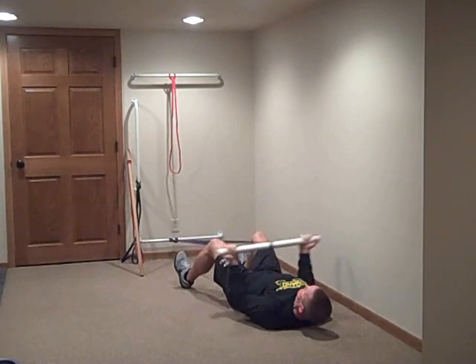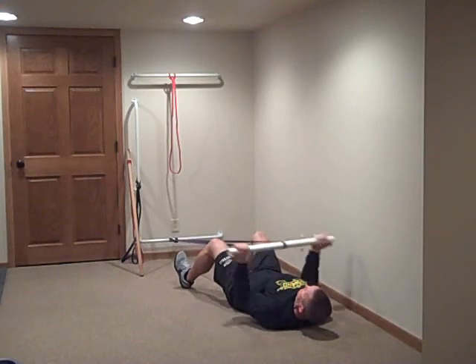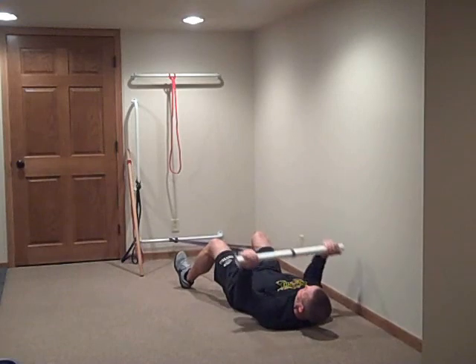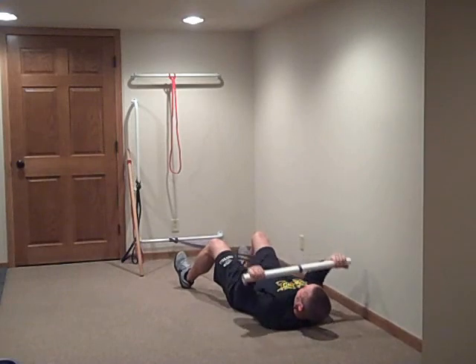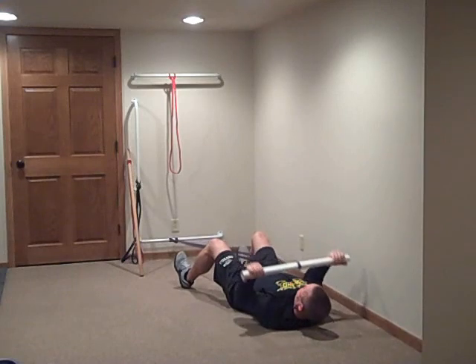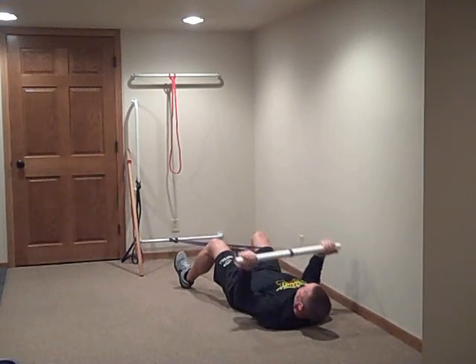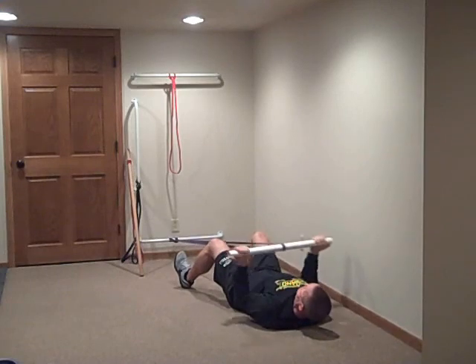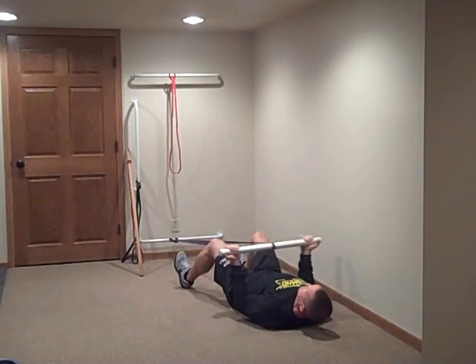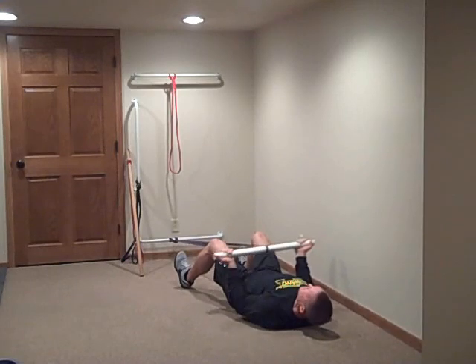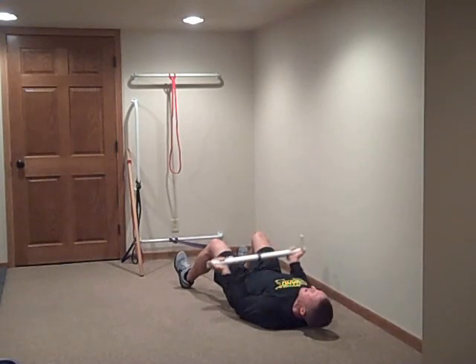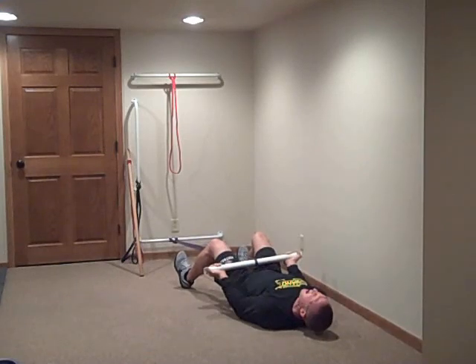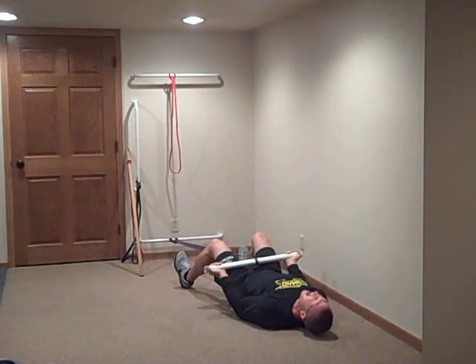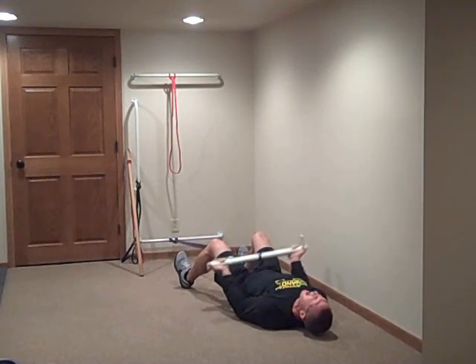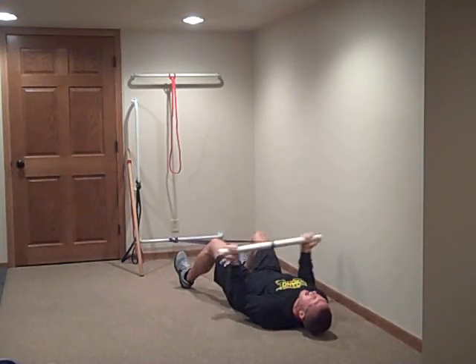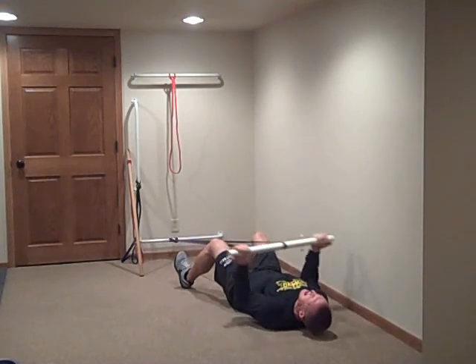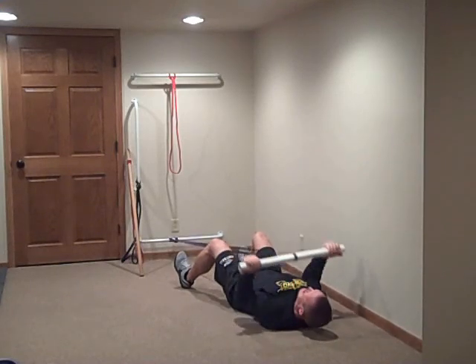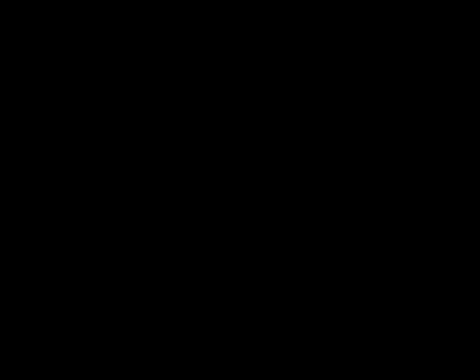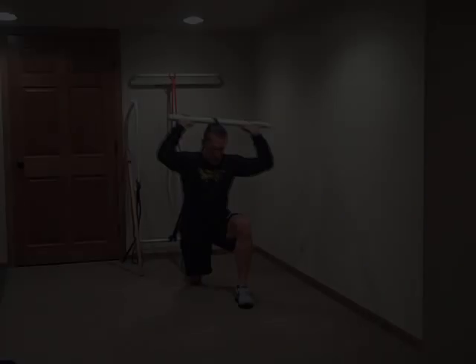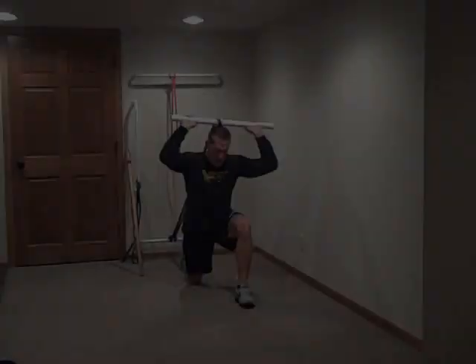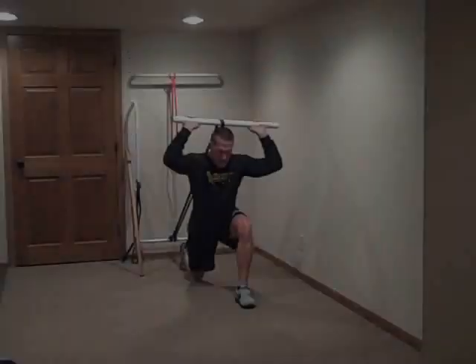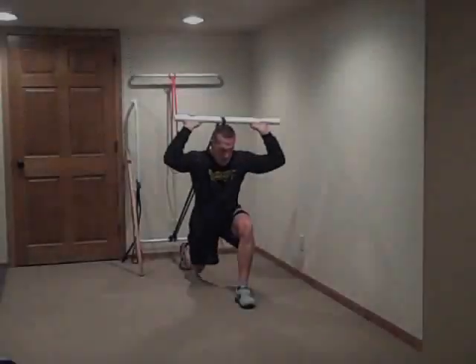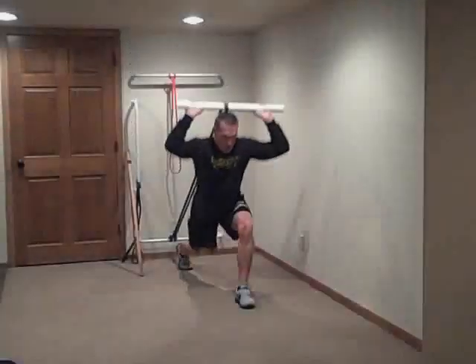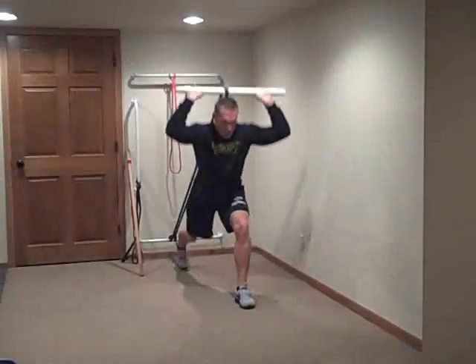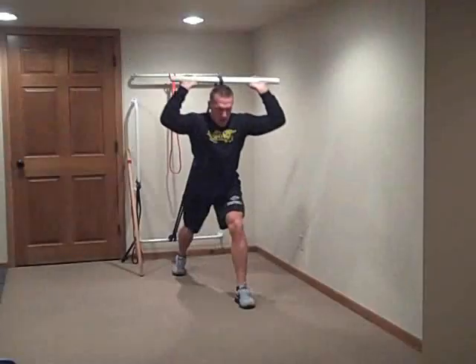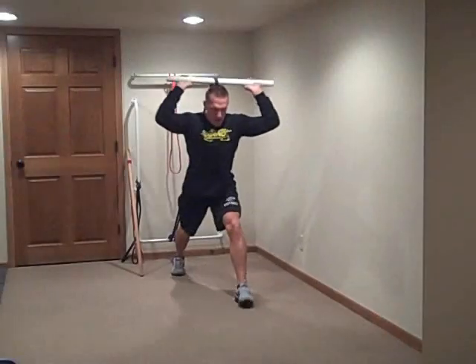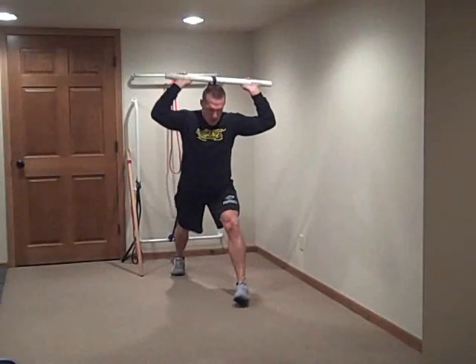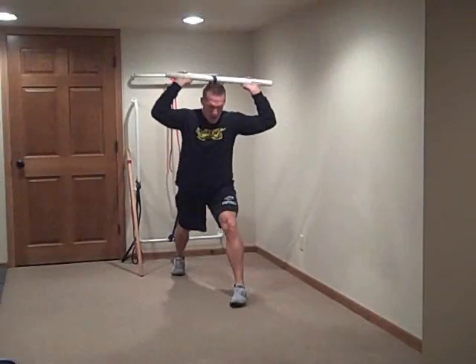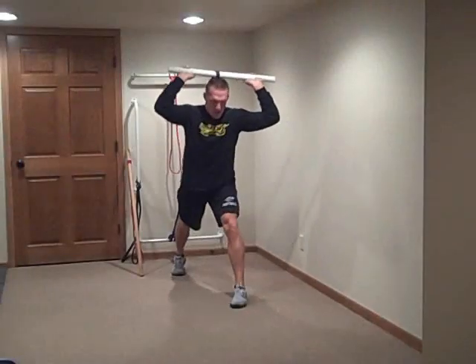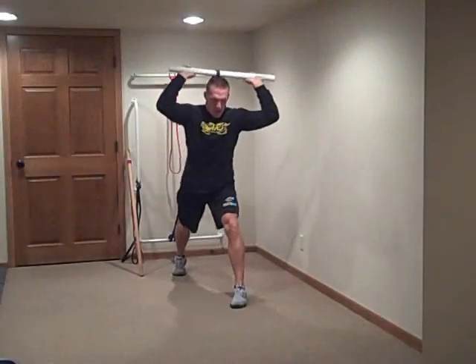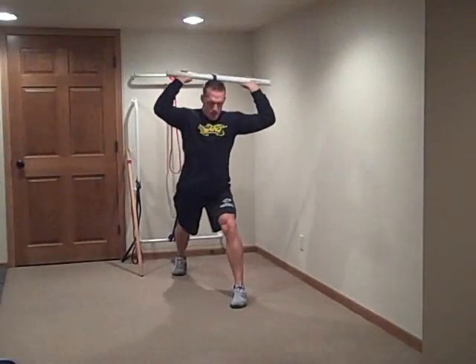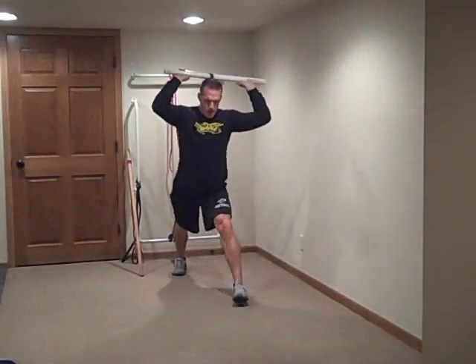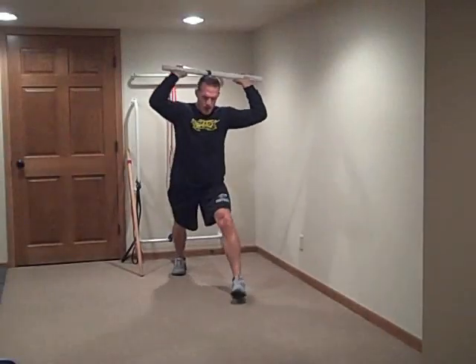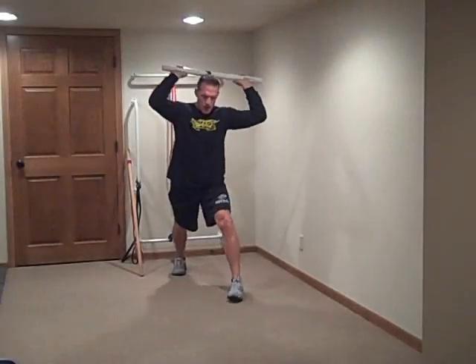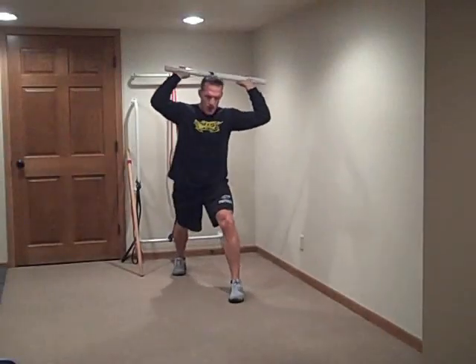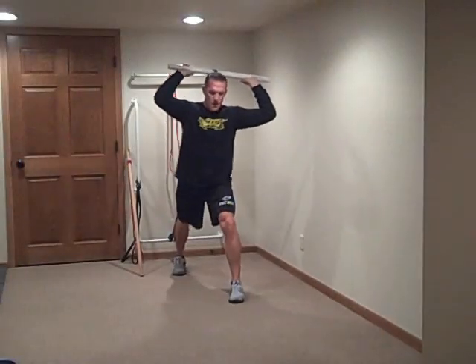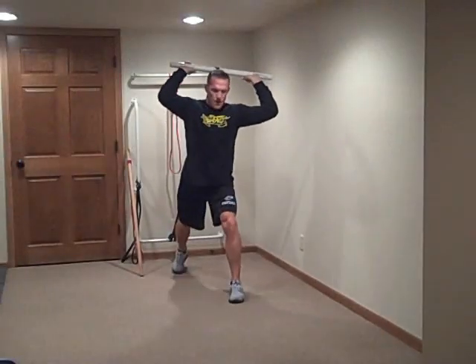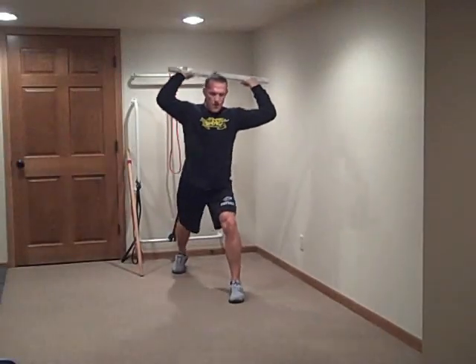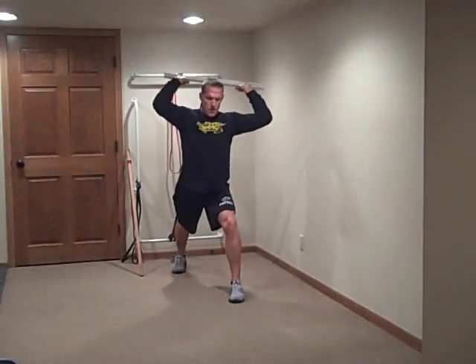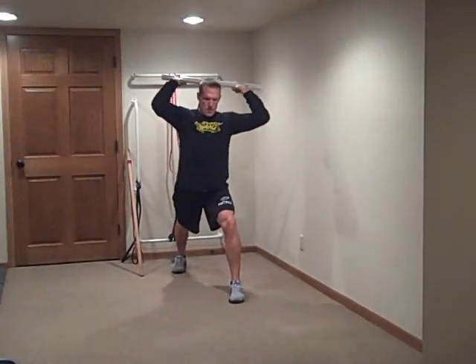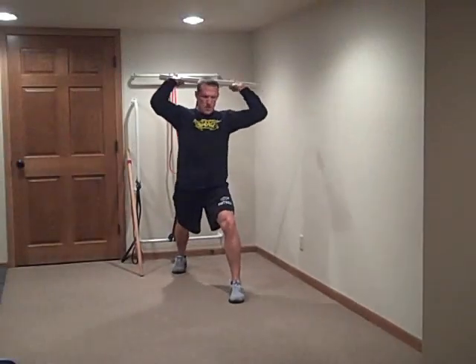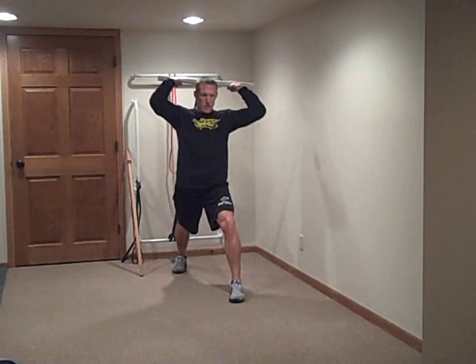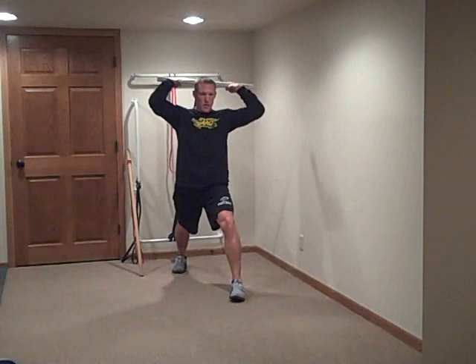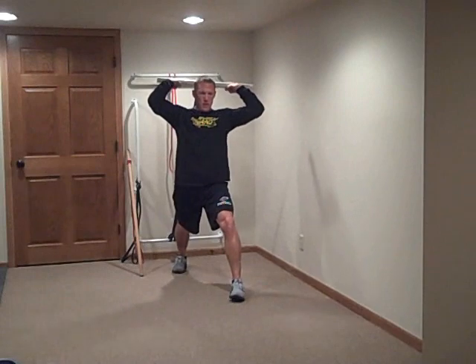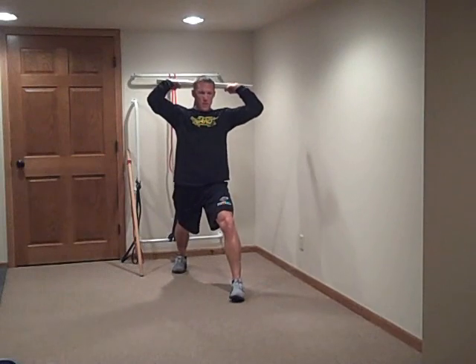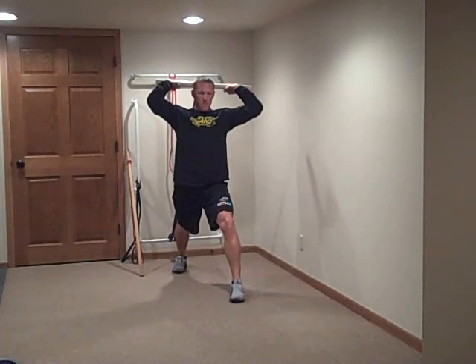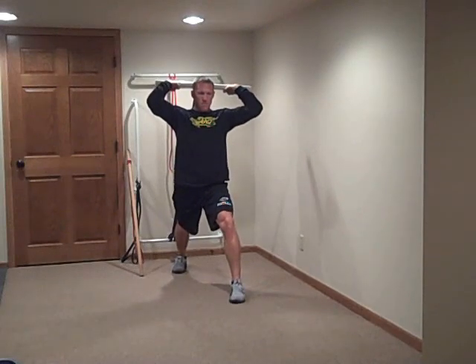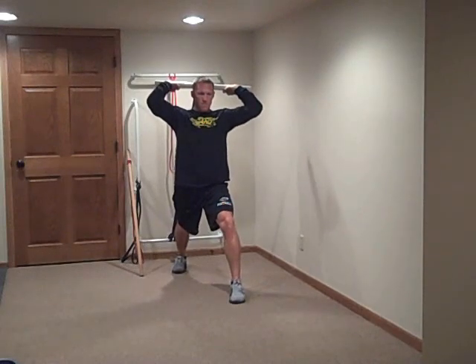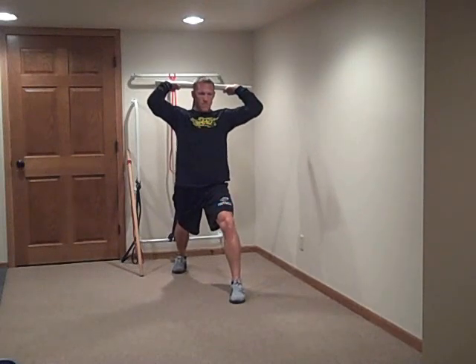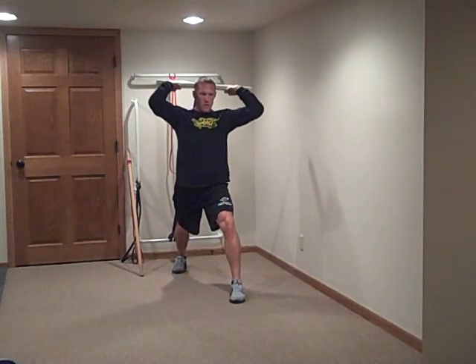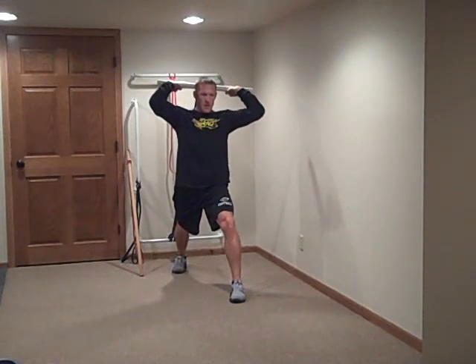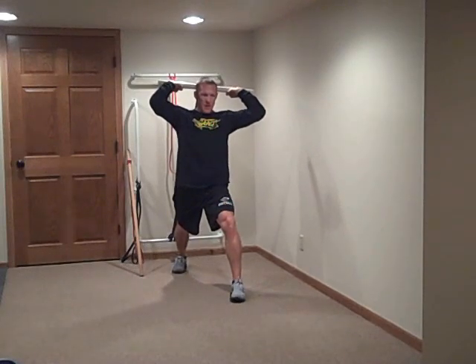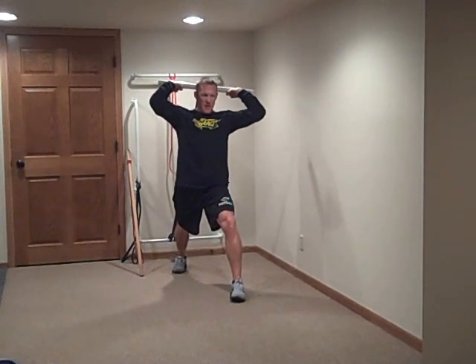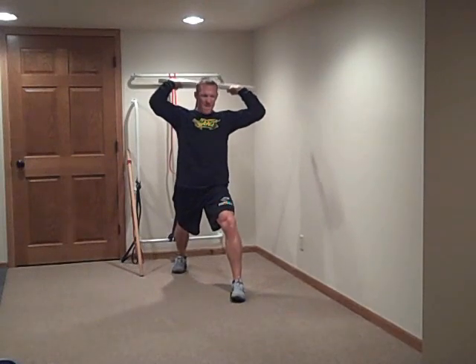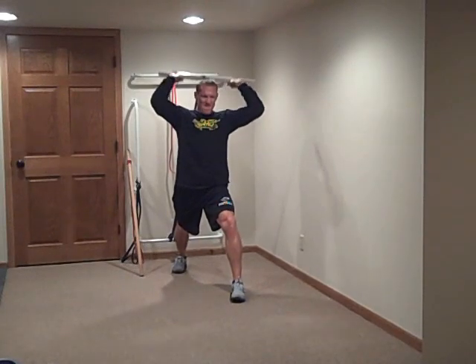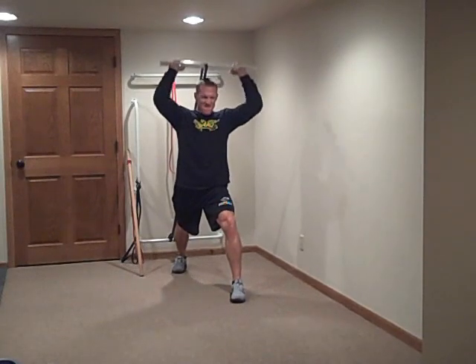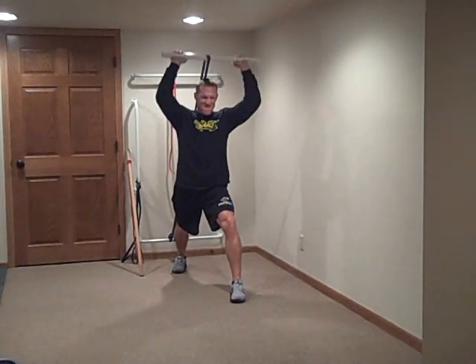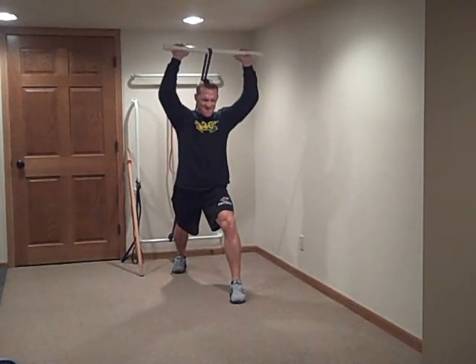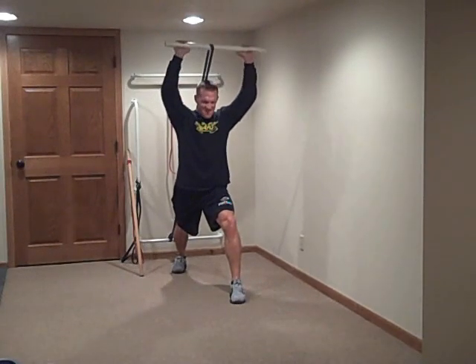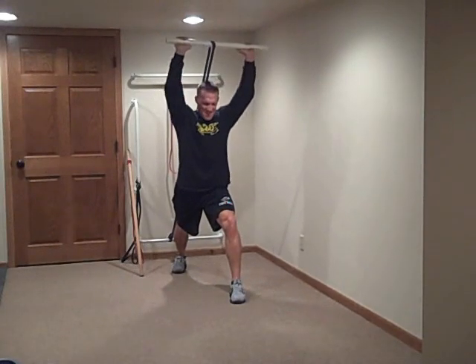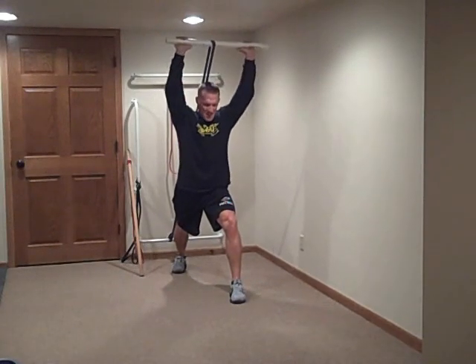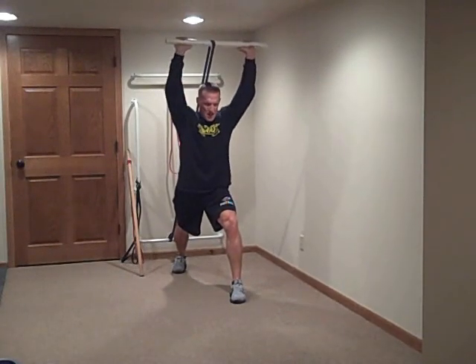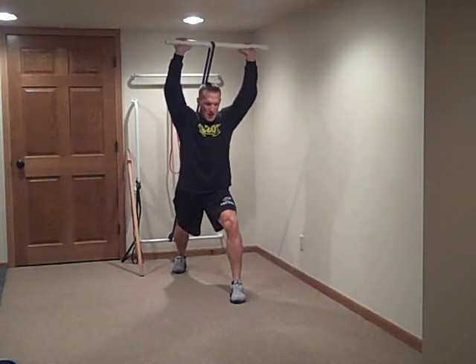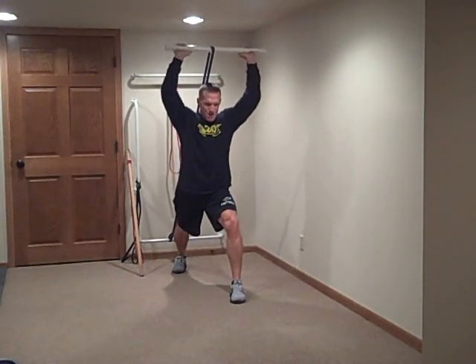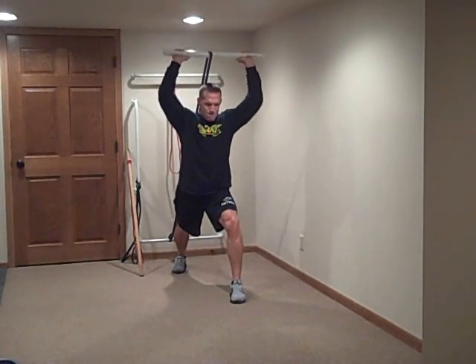Begin exercise number 8 in 5, 4, 3, 2, 1, go!